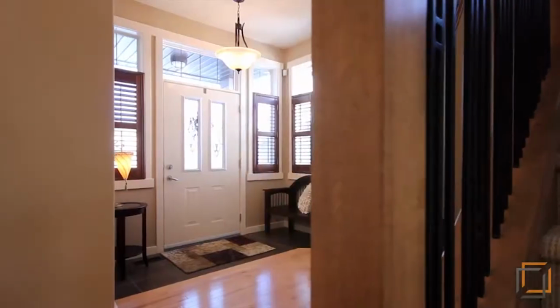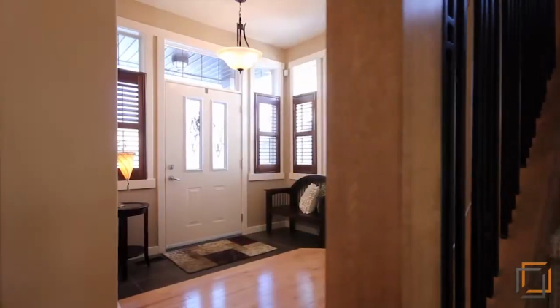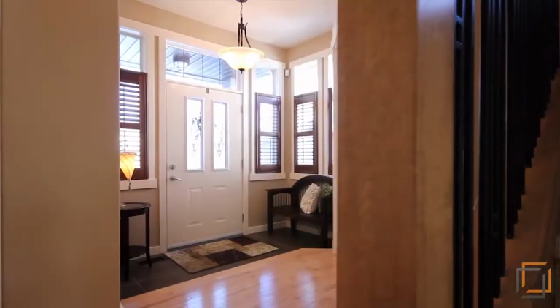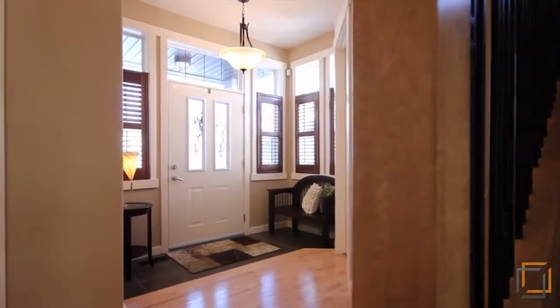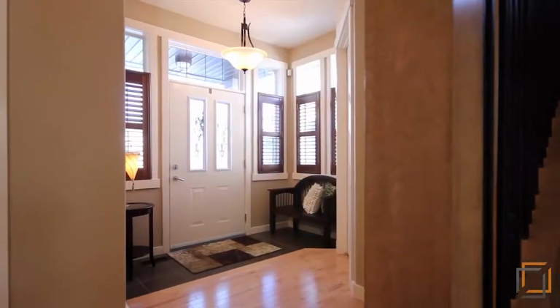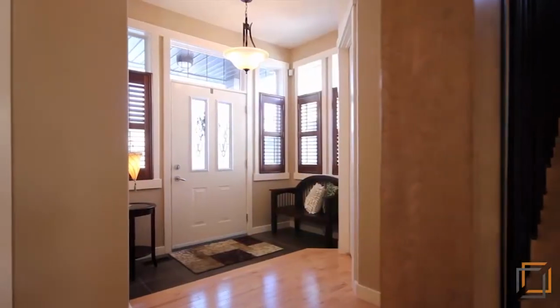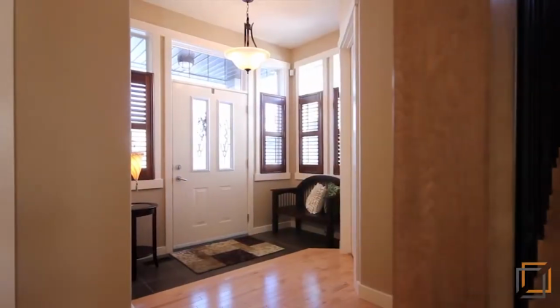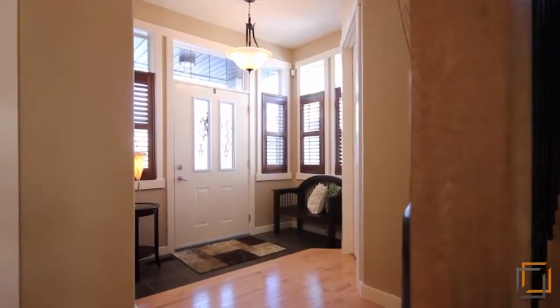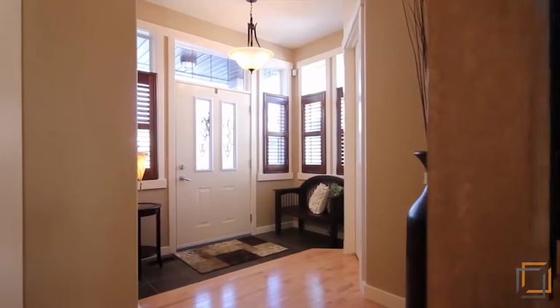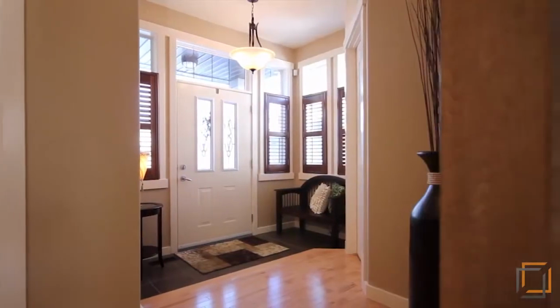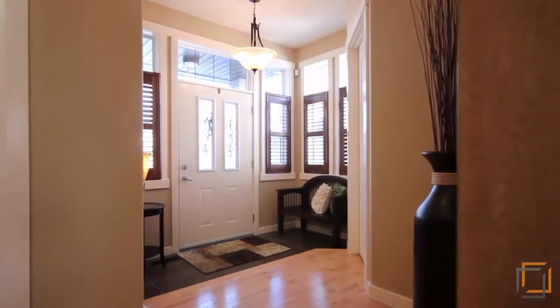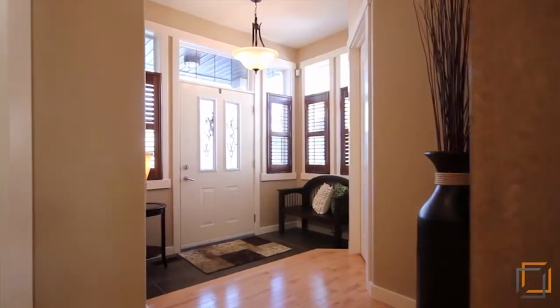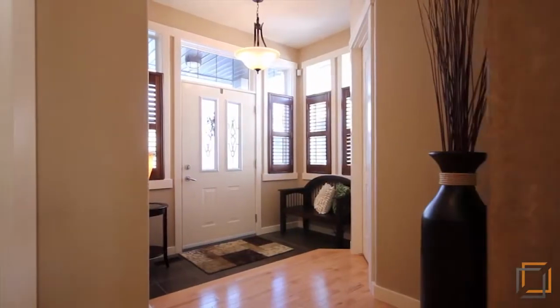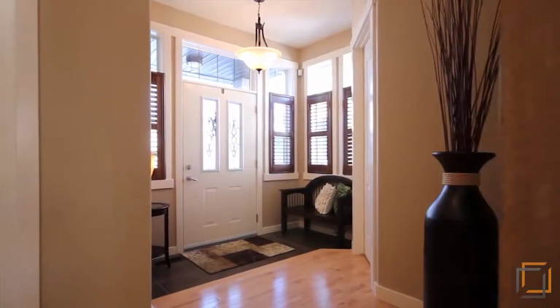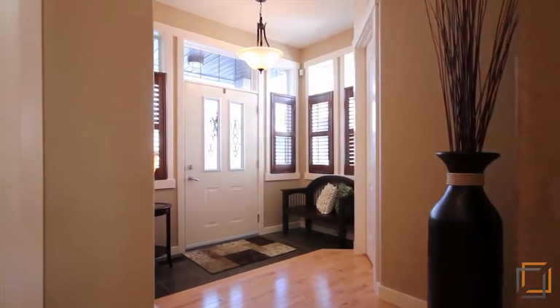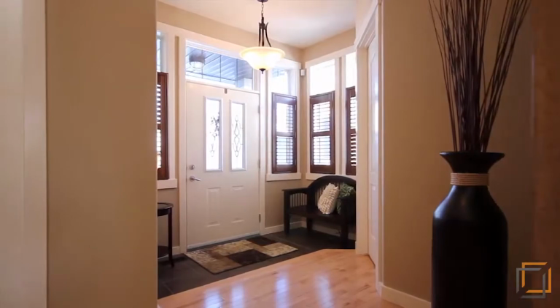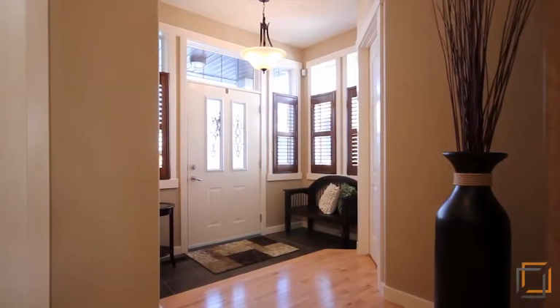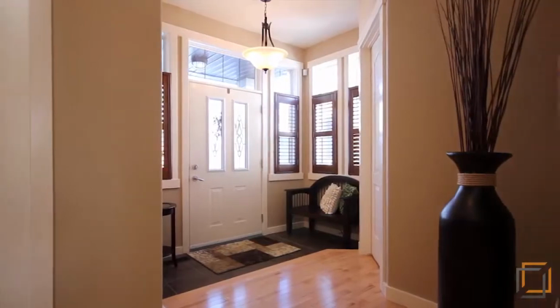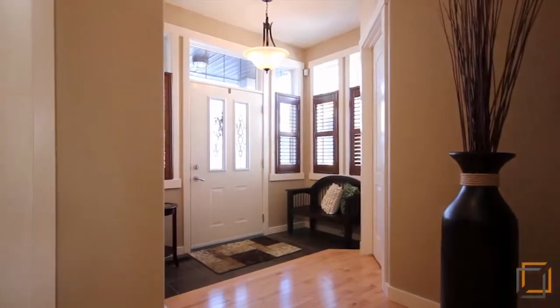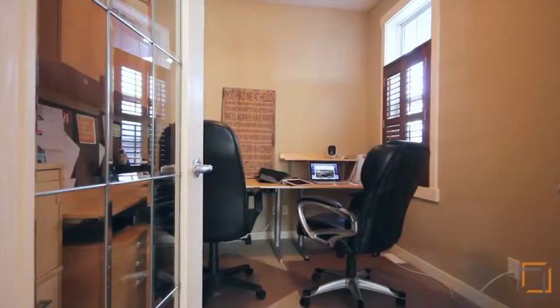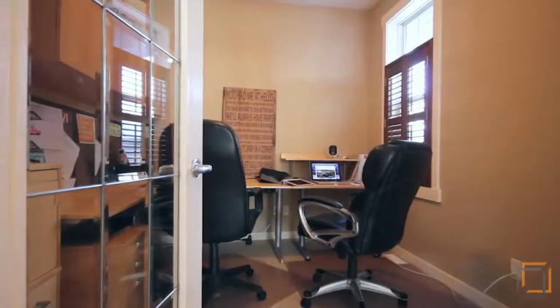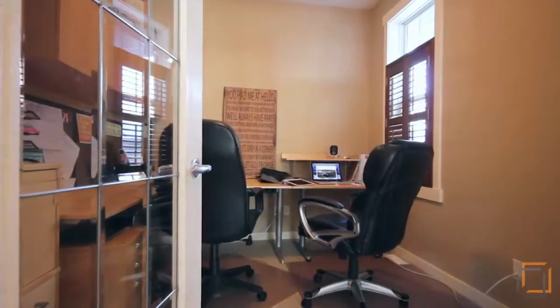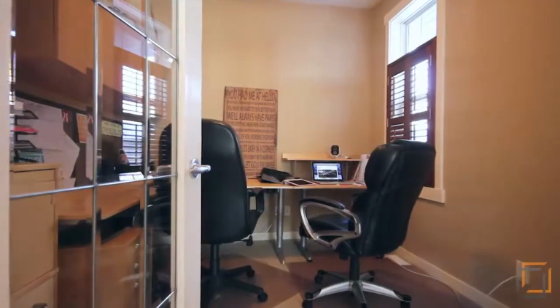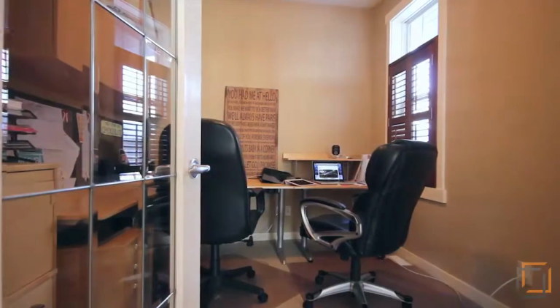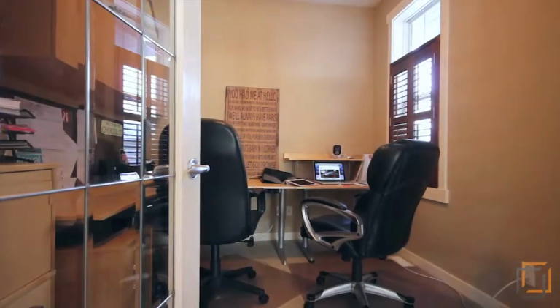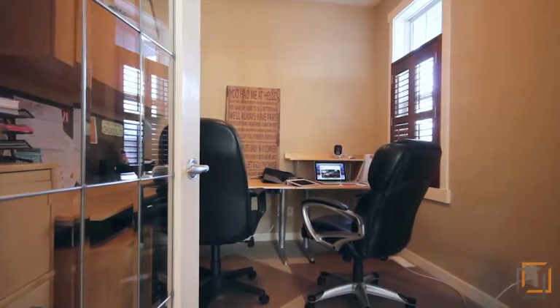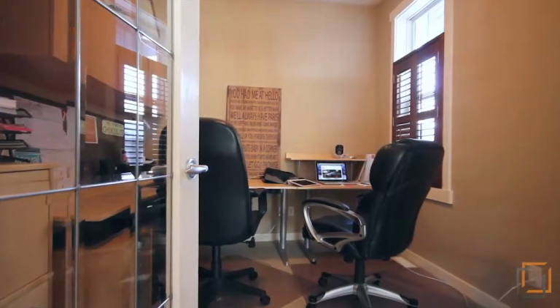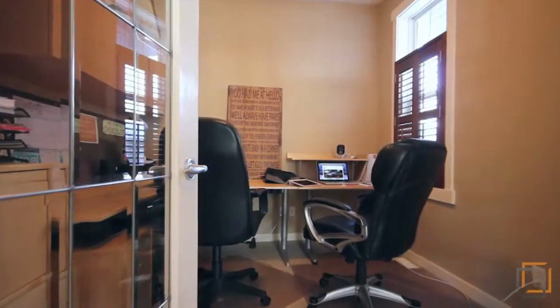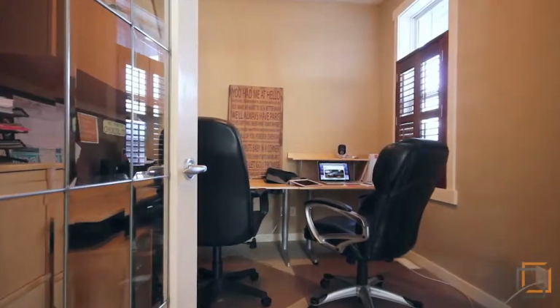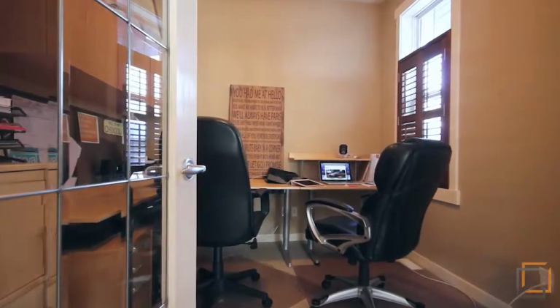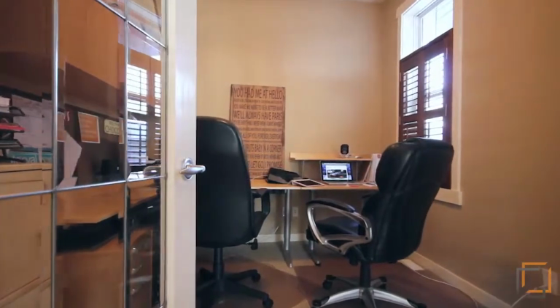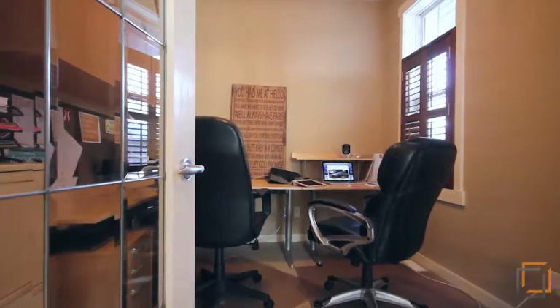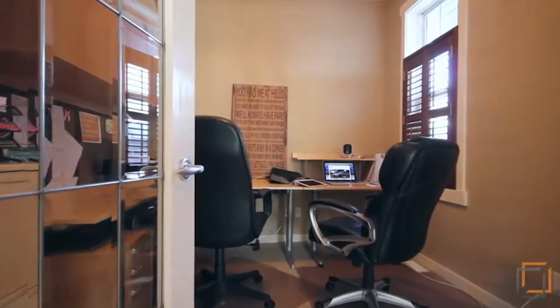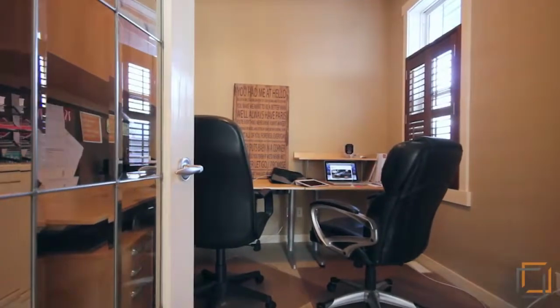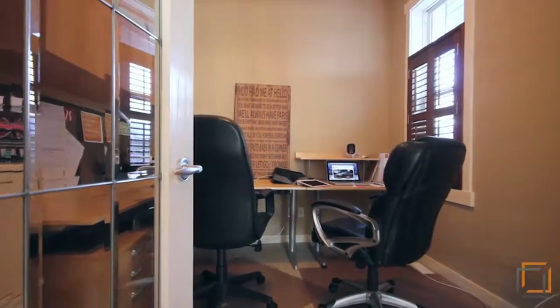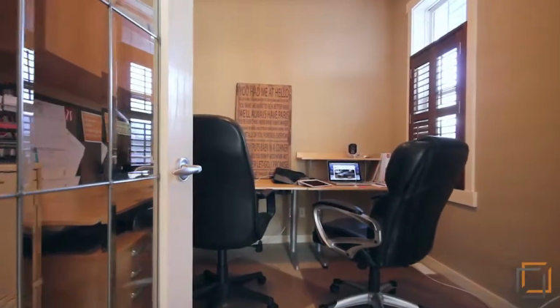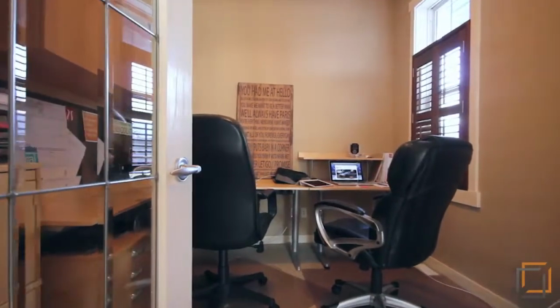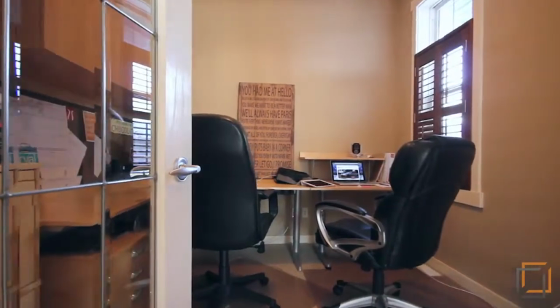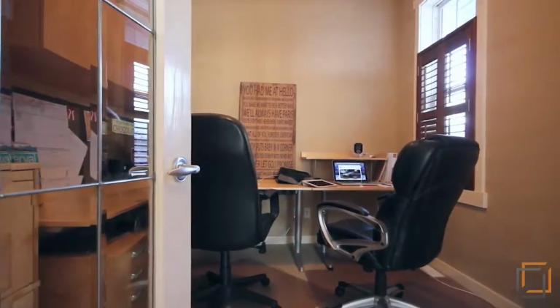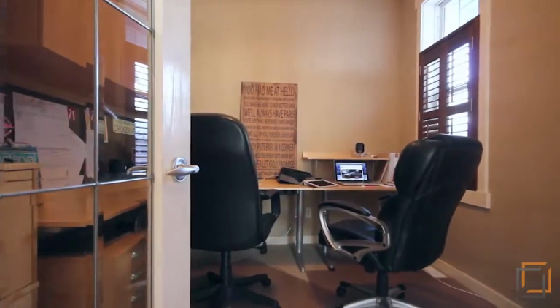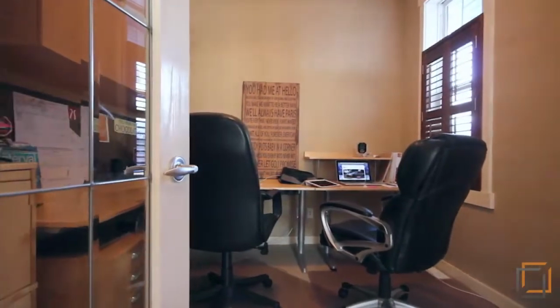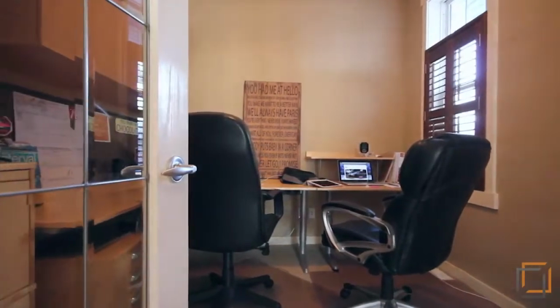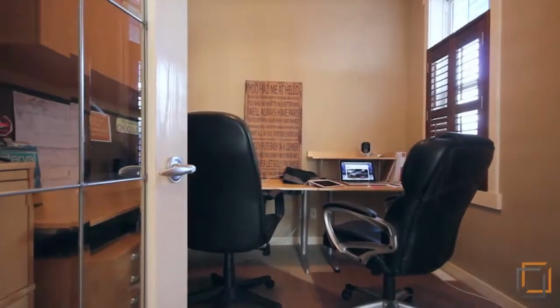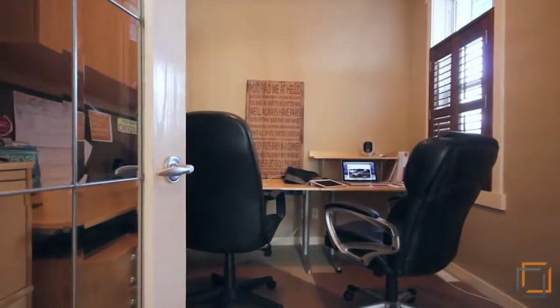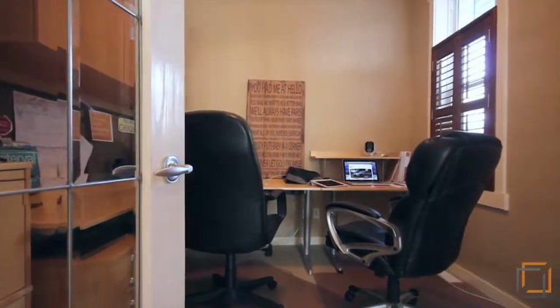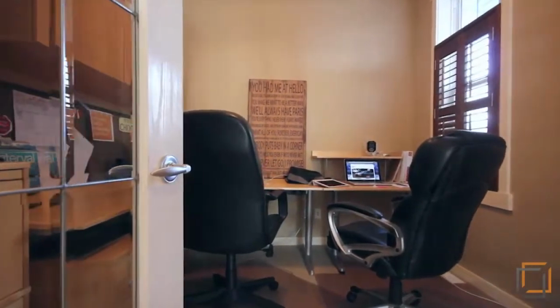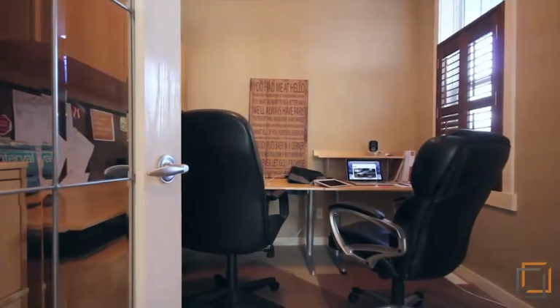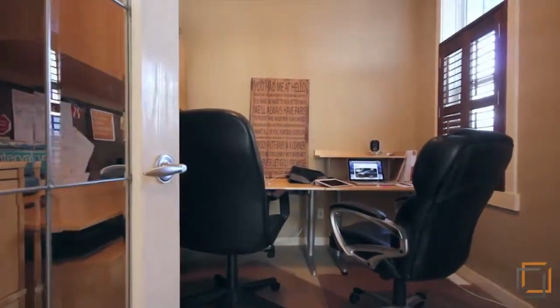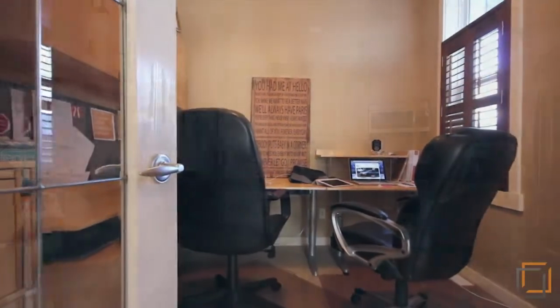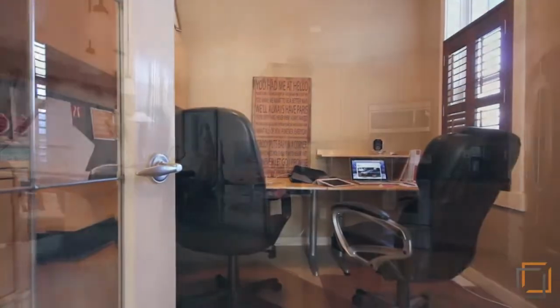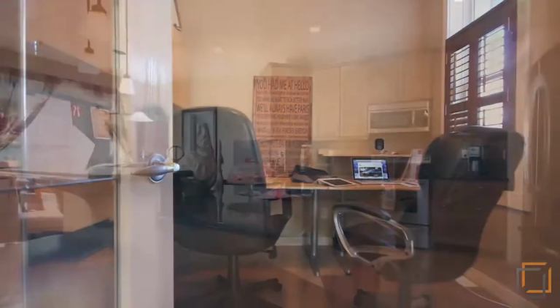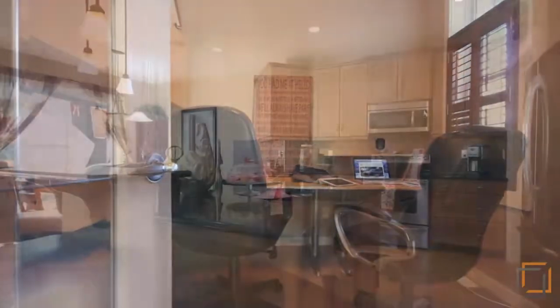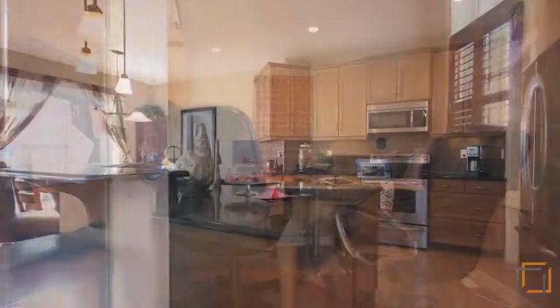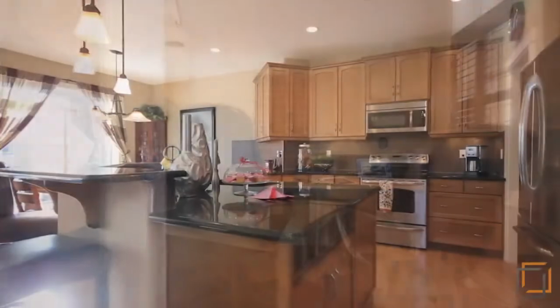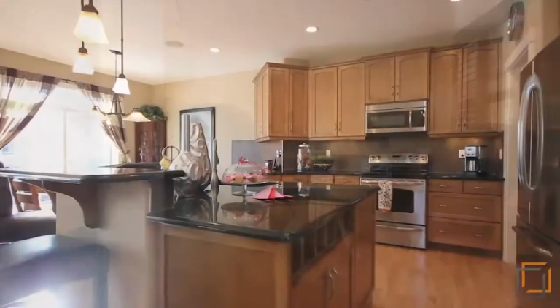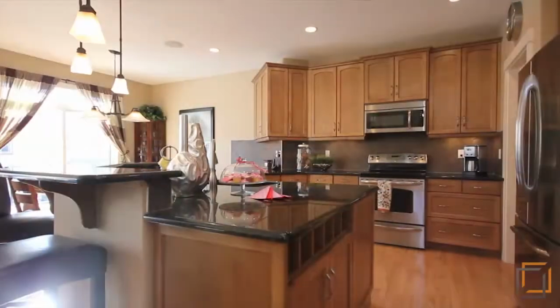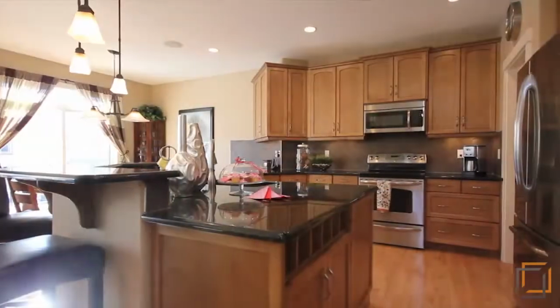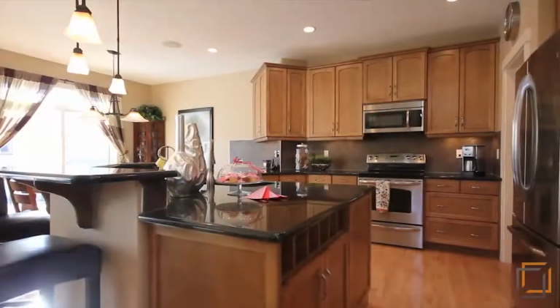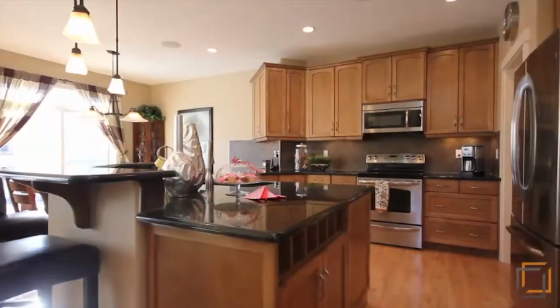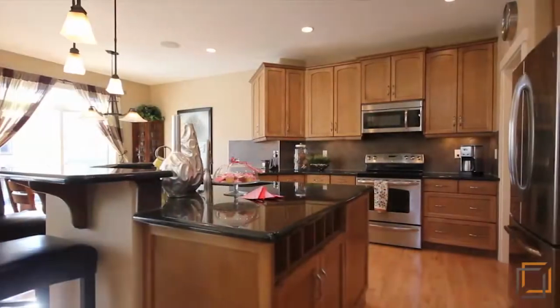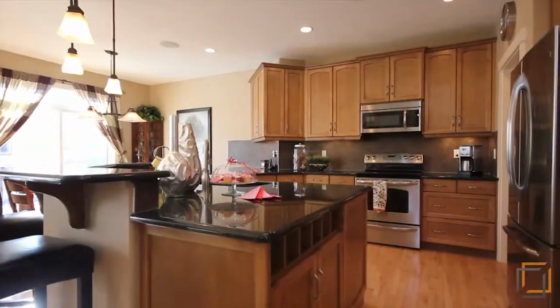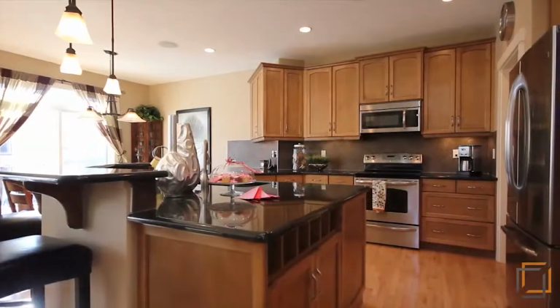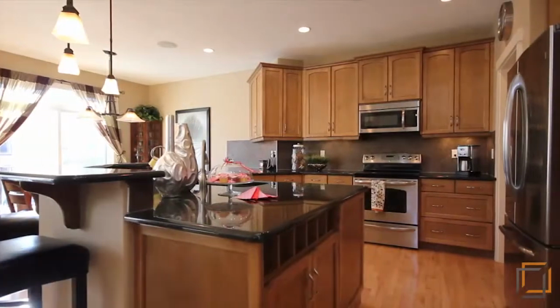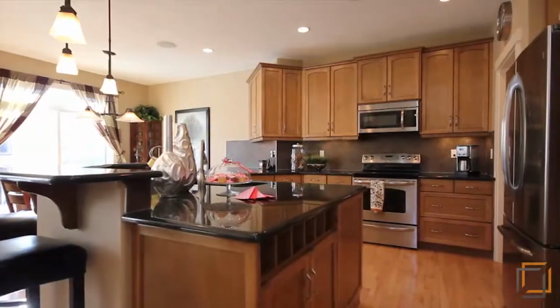With 9-foot ceilings and beautiful hardwood flooring throughout, as well as a main floor den, this home has an inviting charm to it, perfect for you and your family.